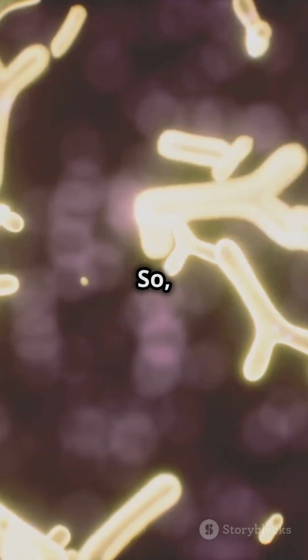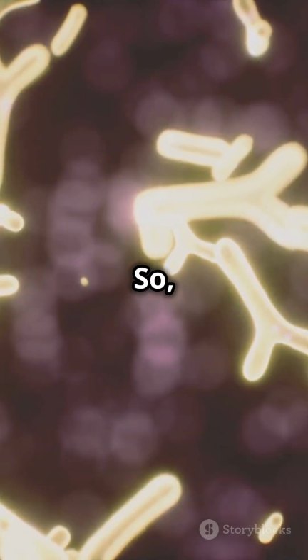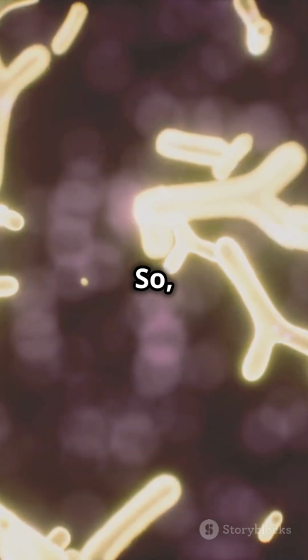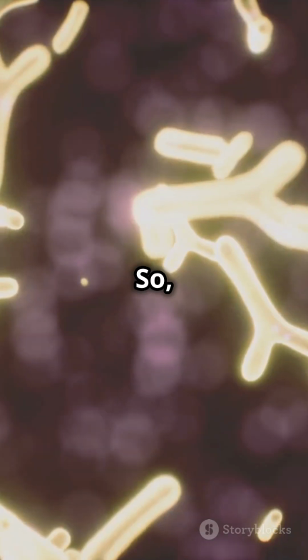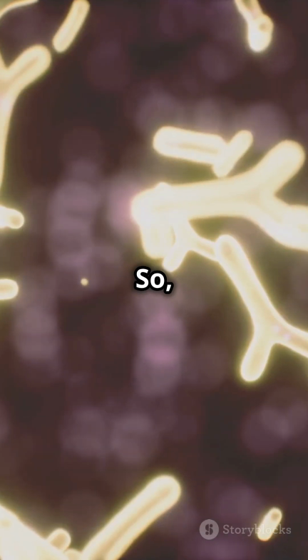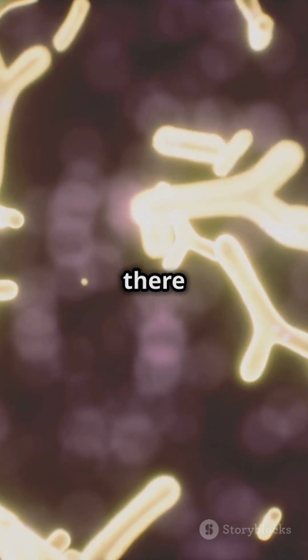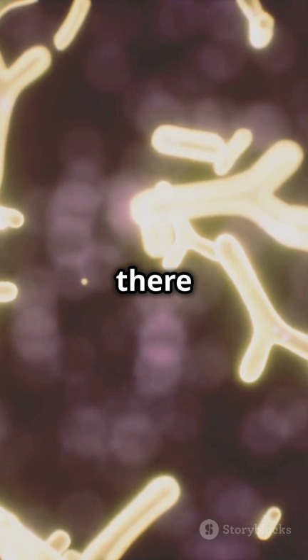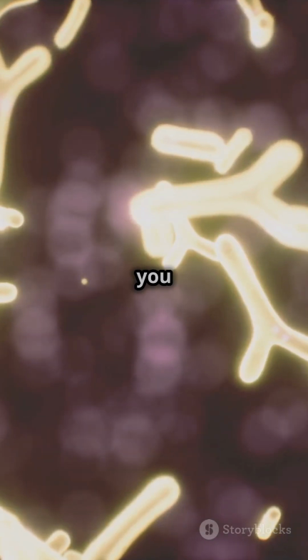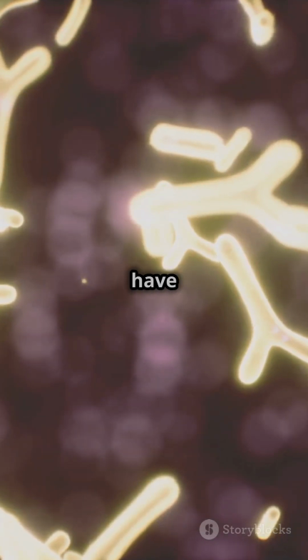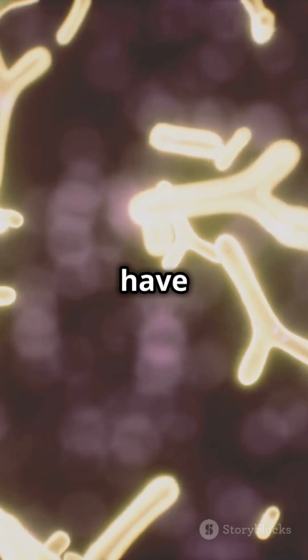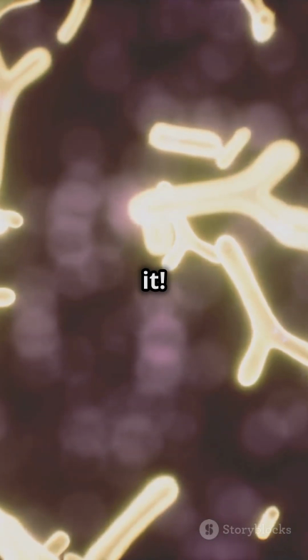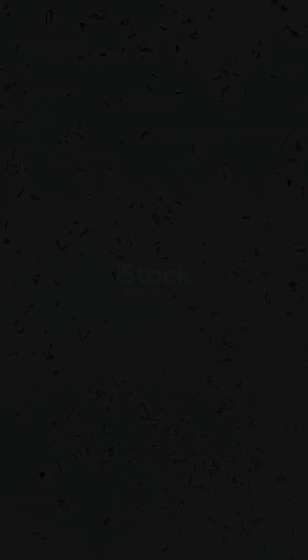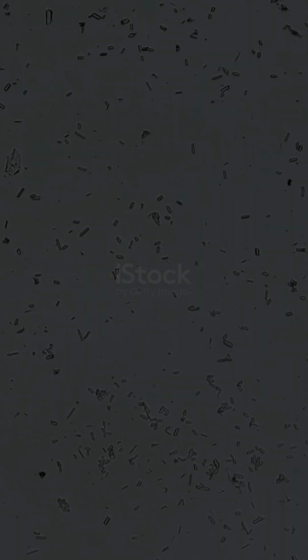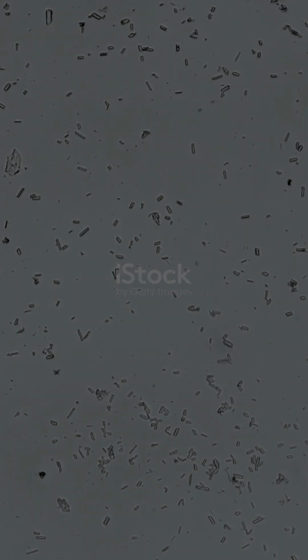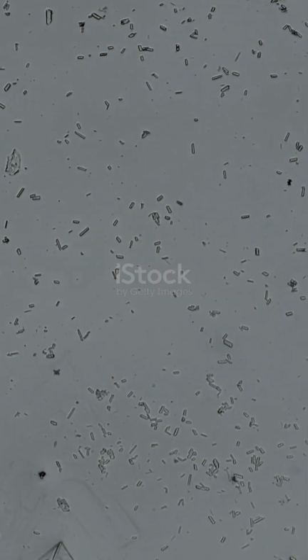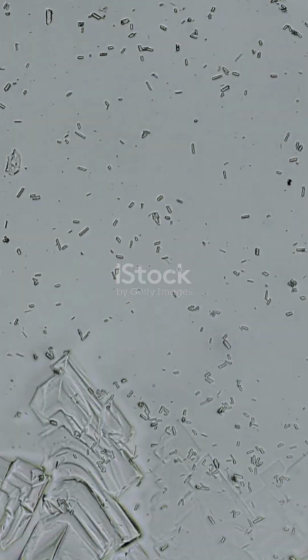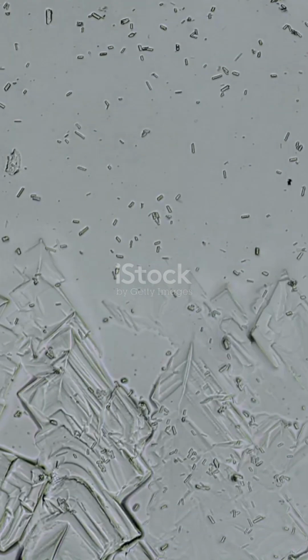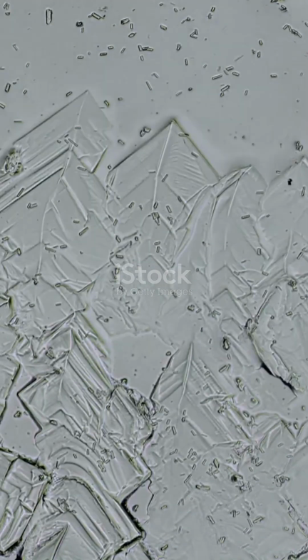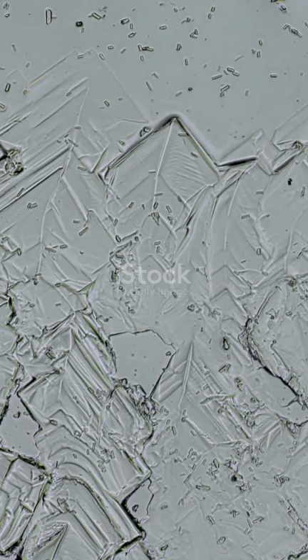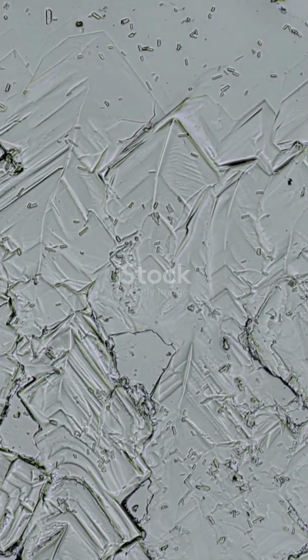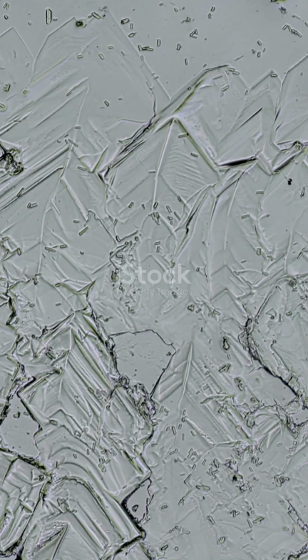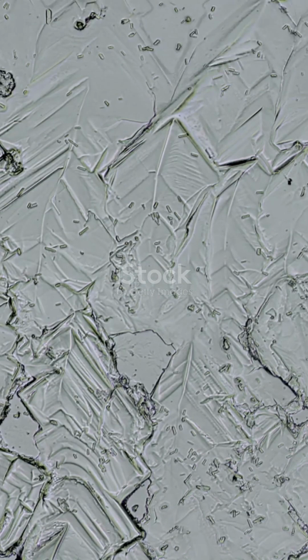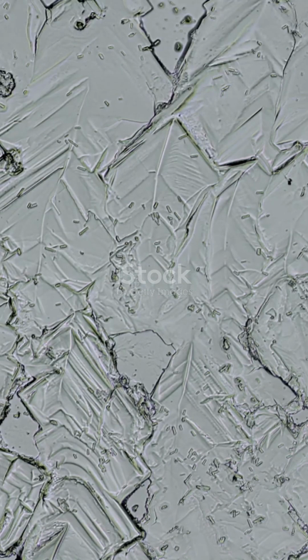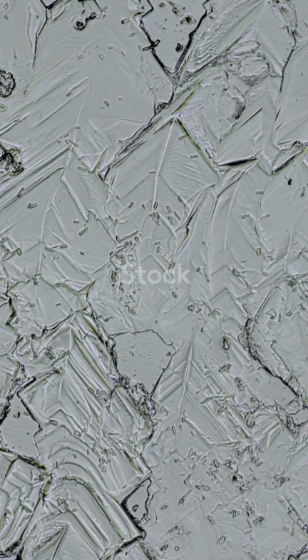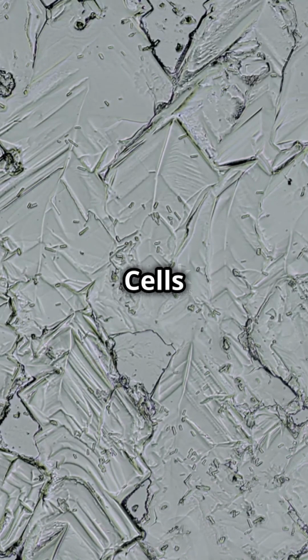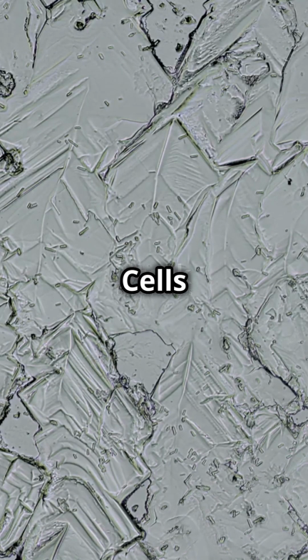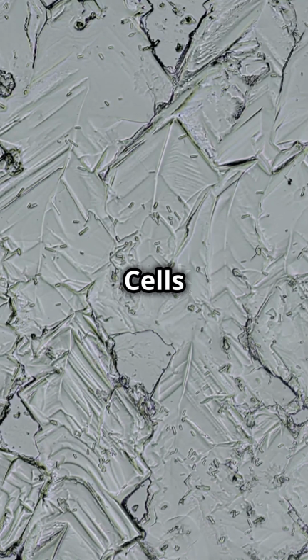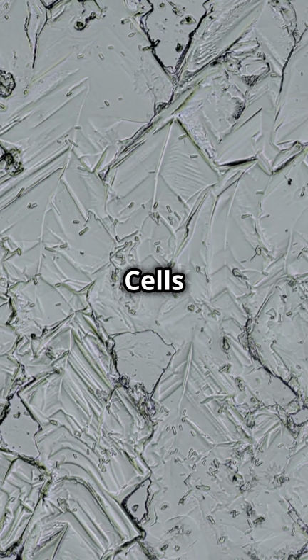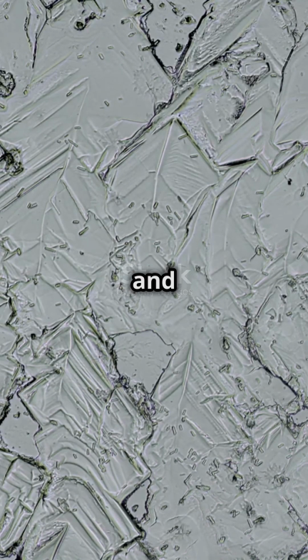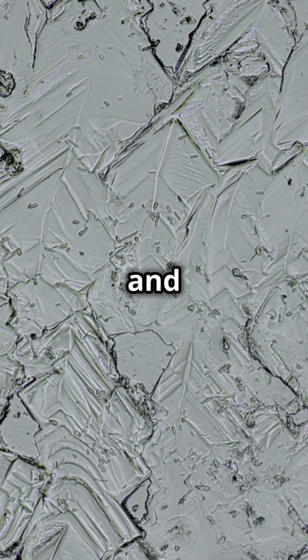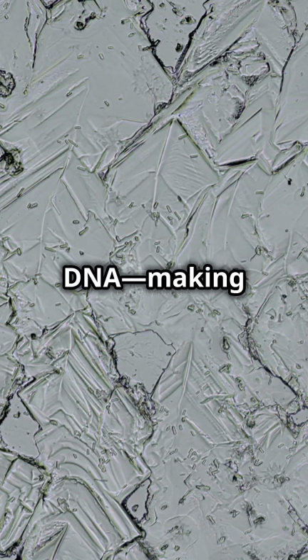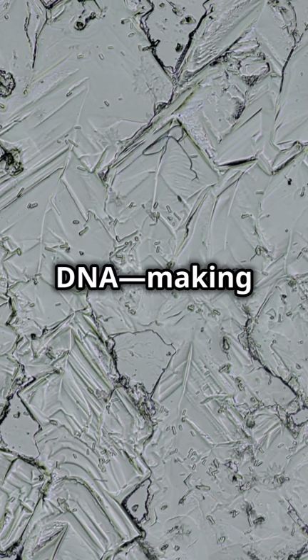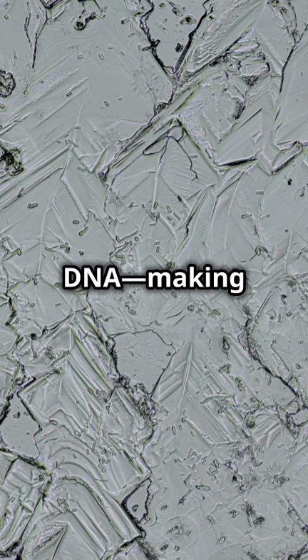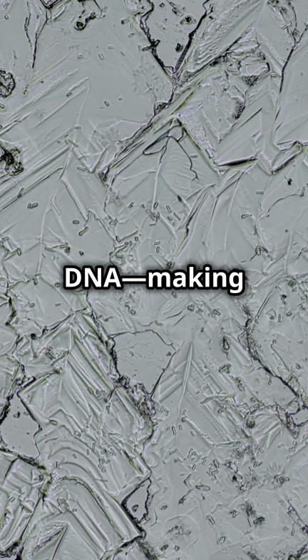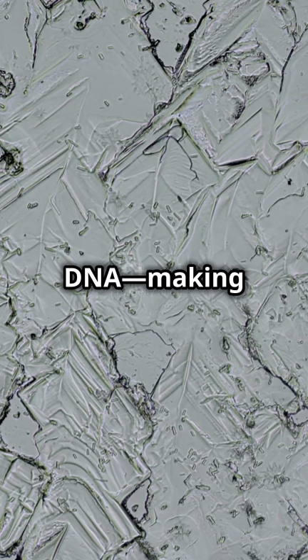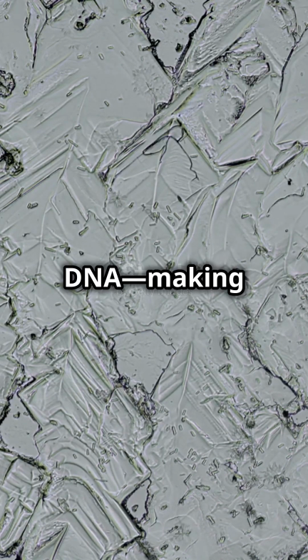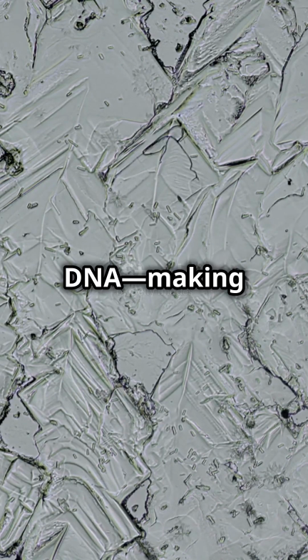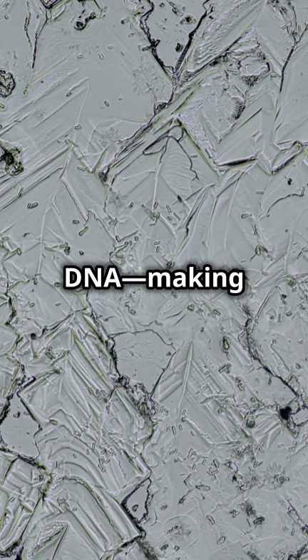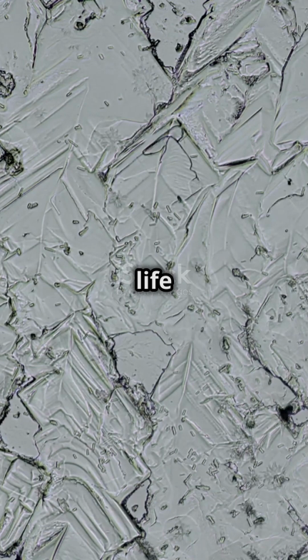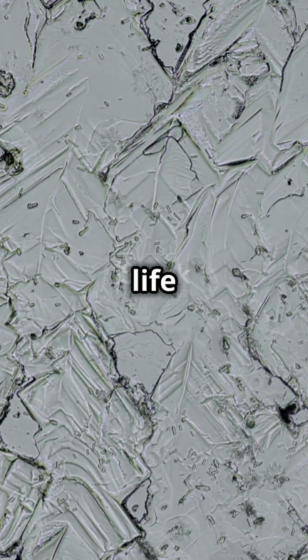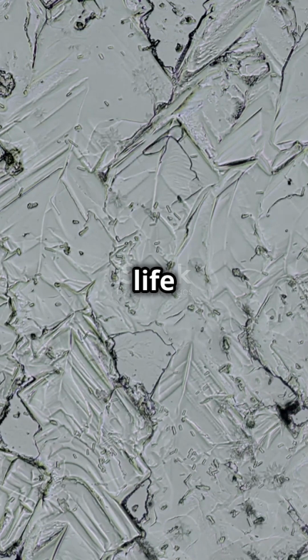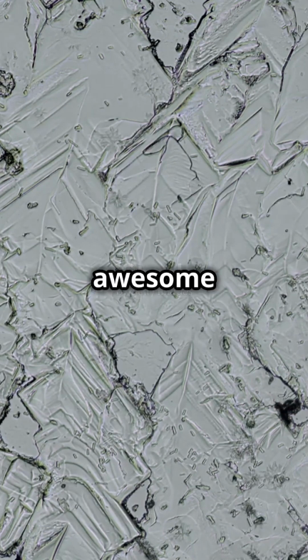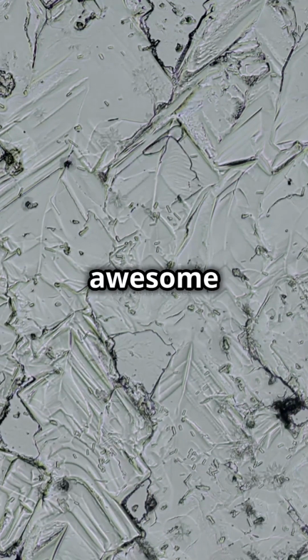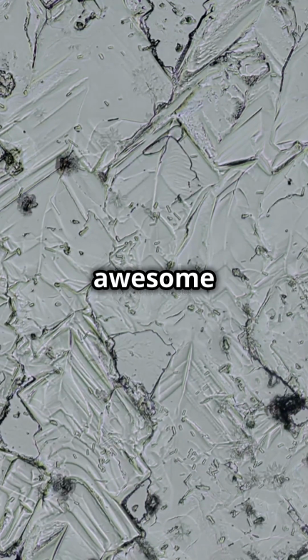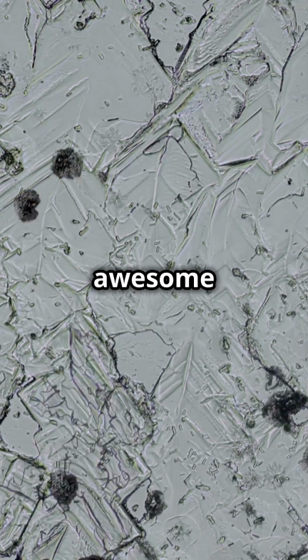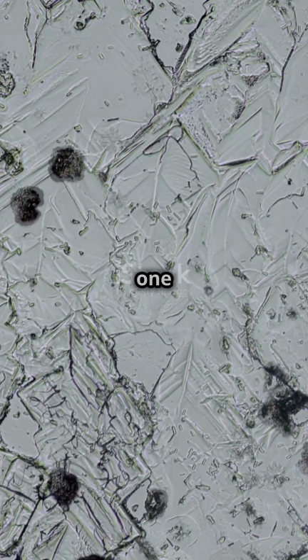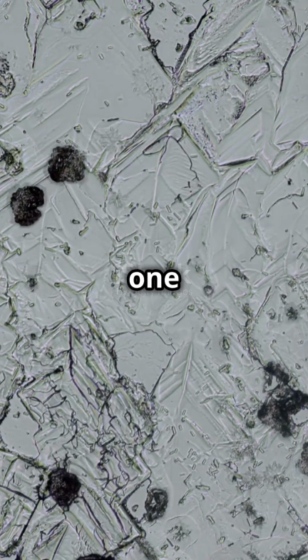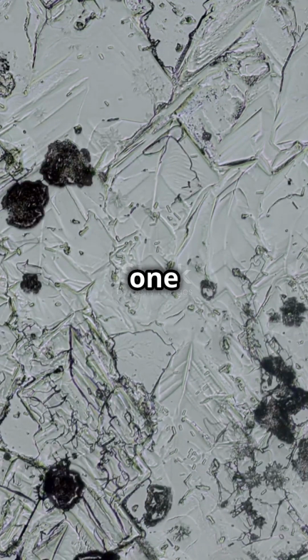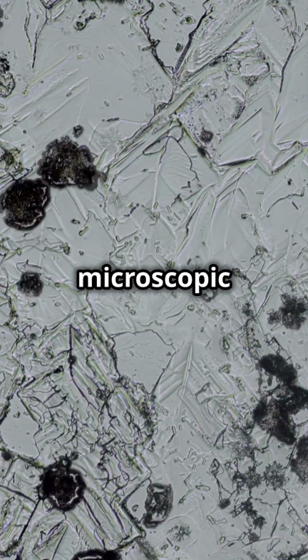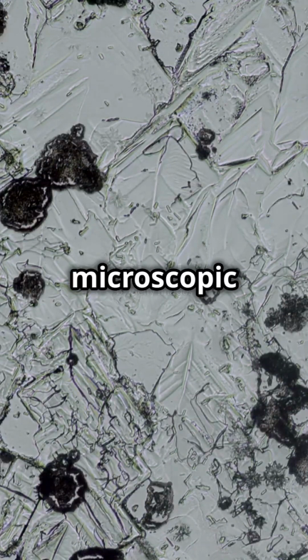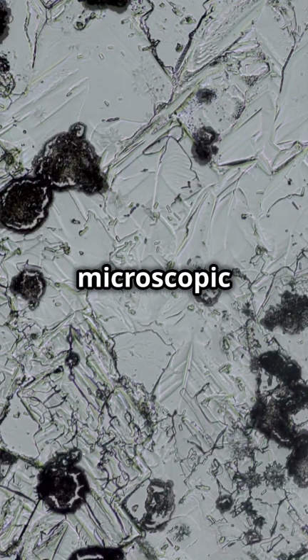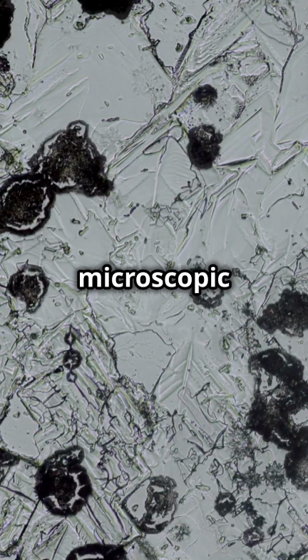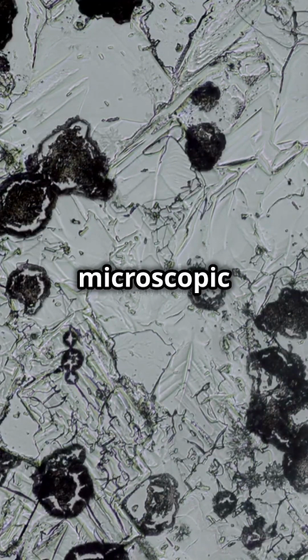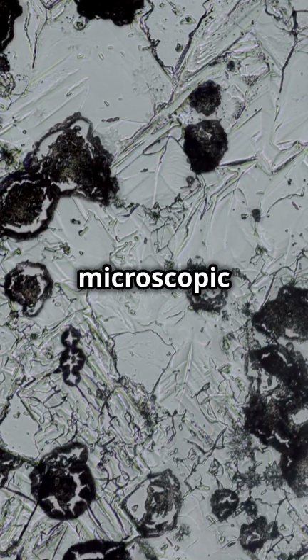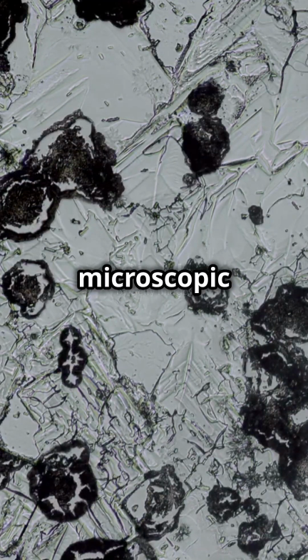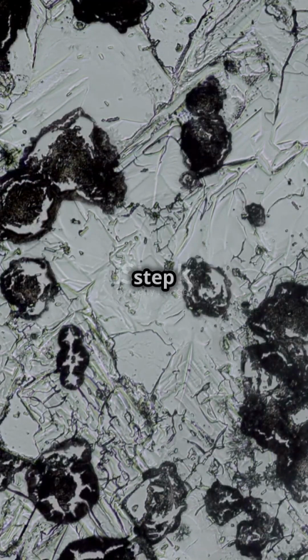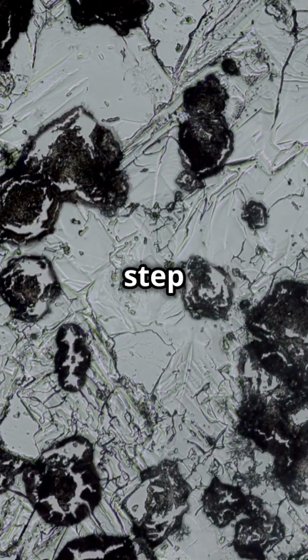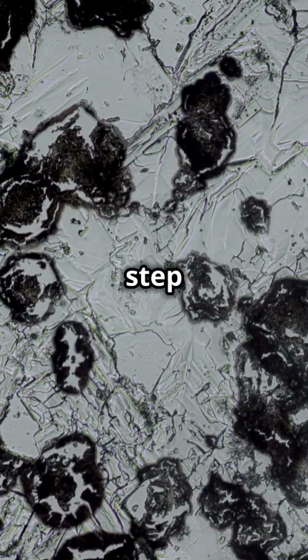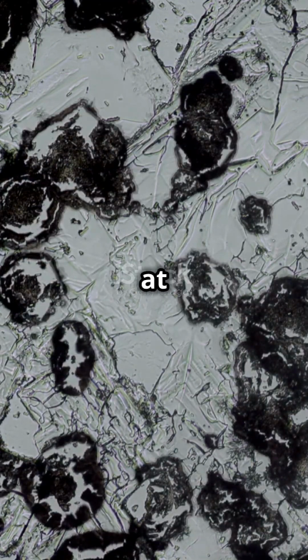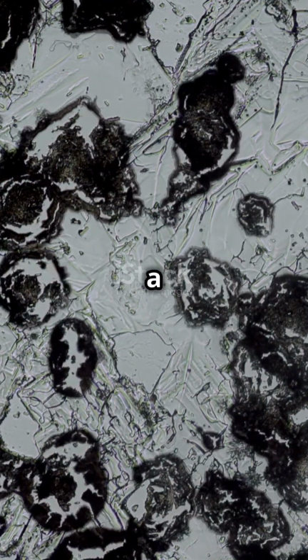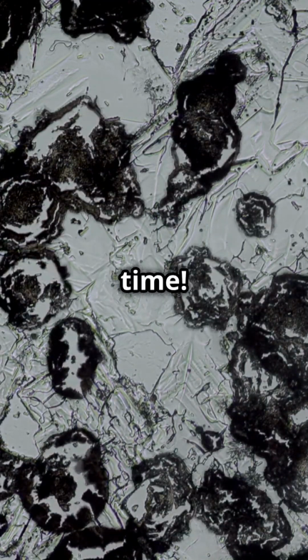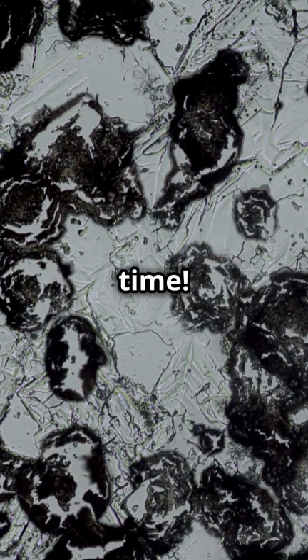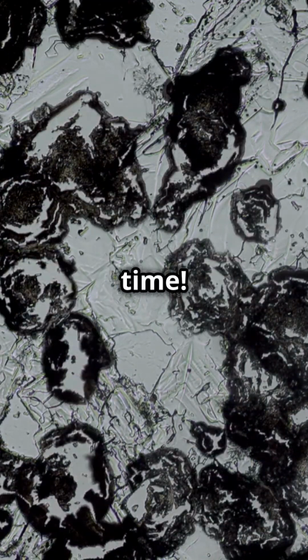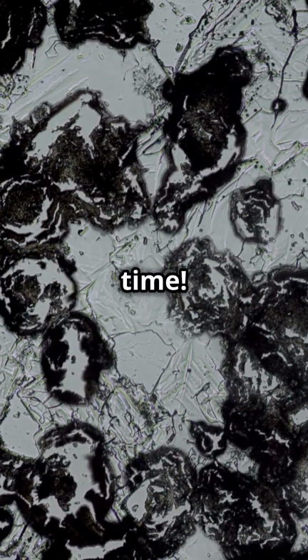So, there you have it. Cells and DNA making life awesome one microscopic step at a time.